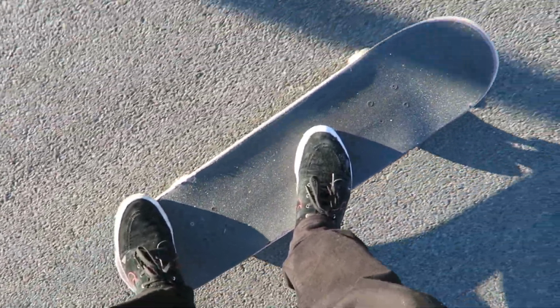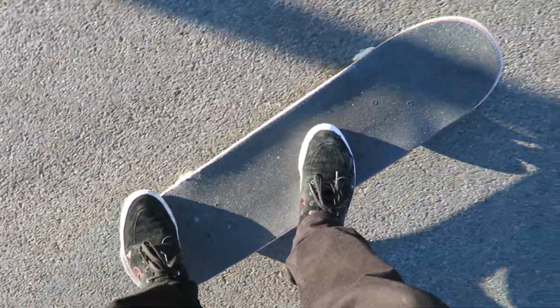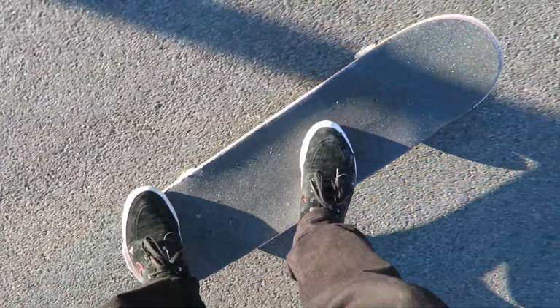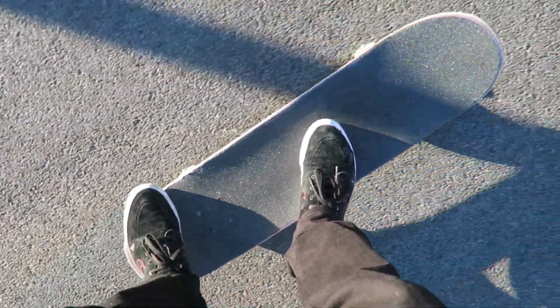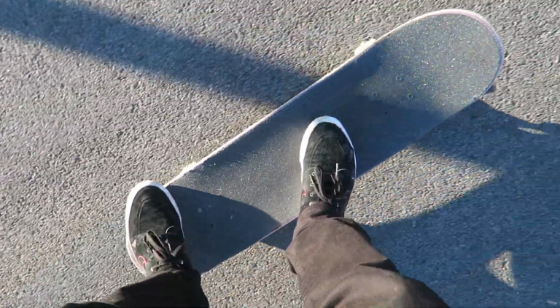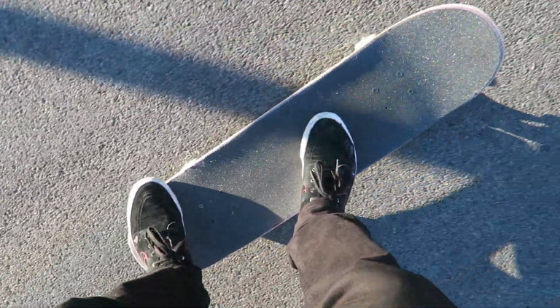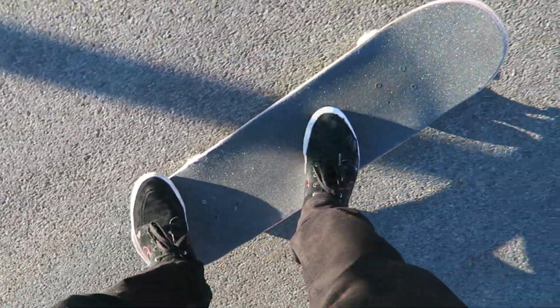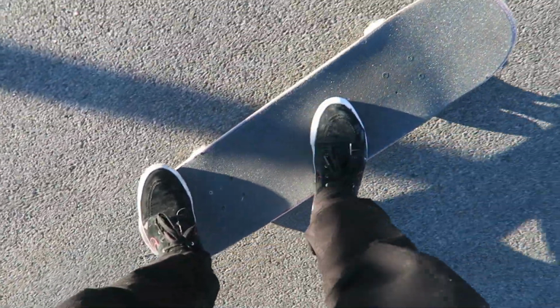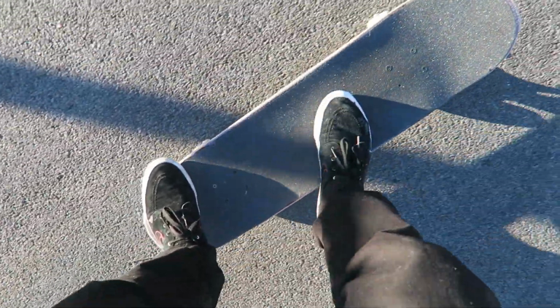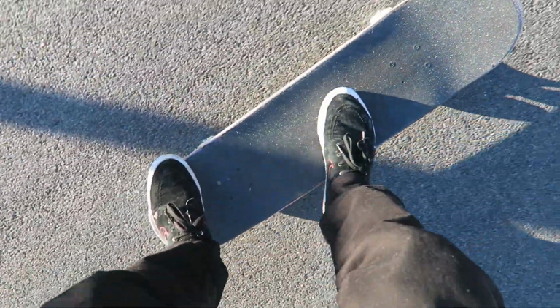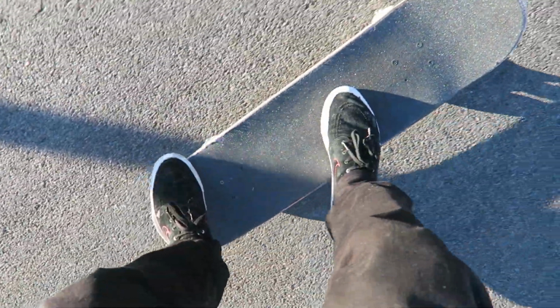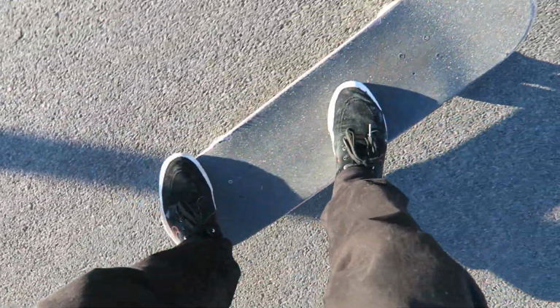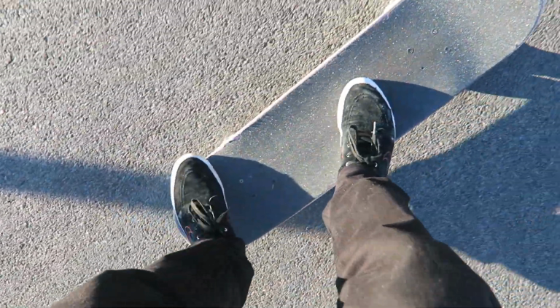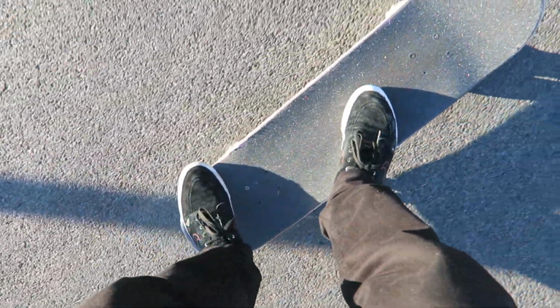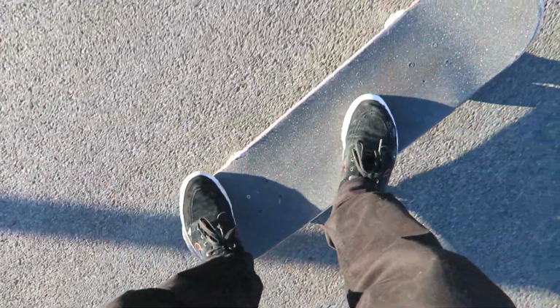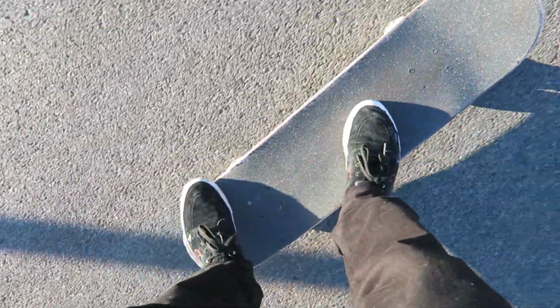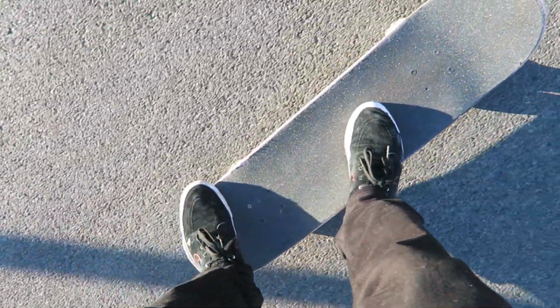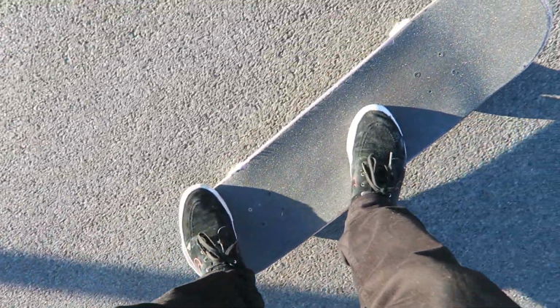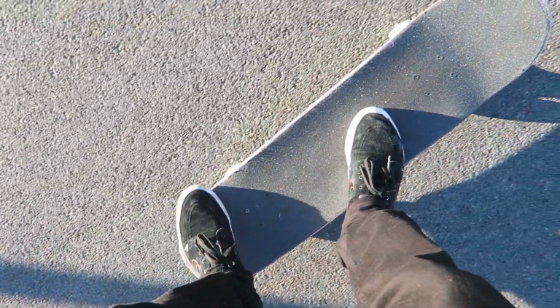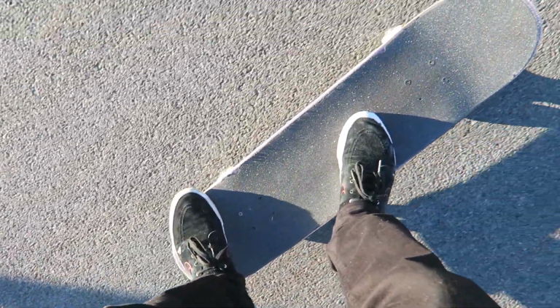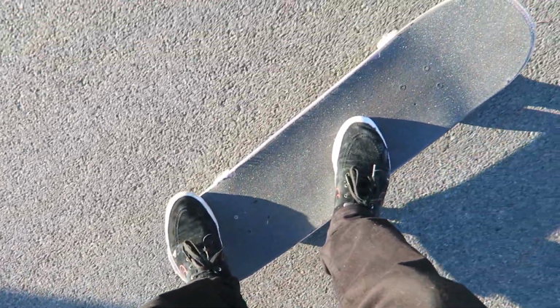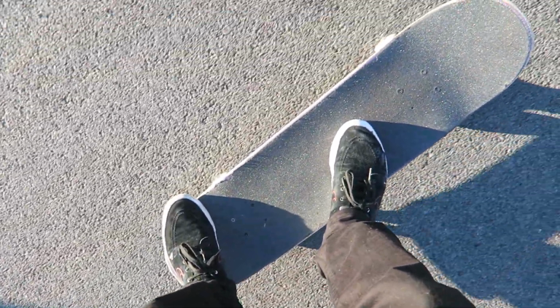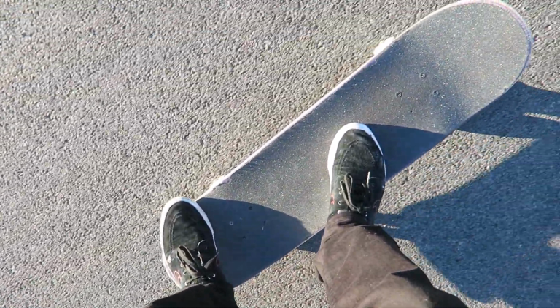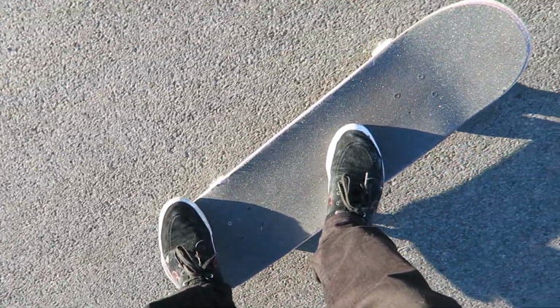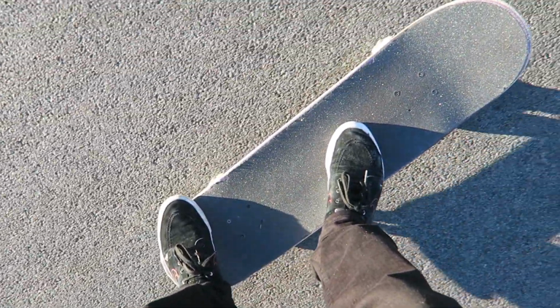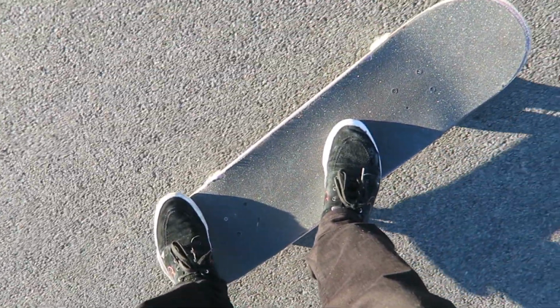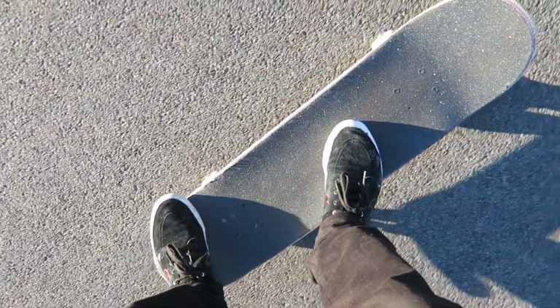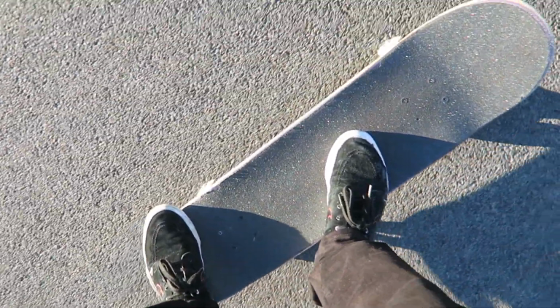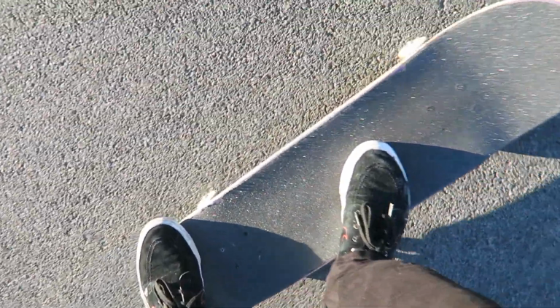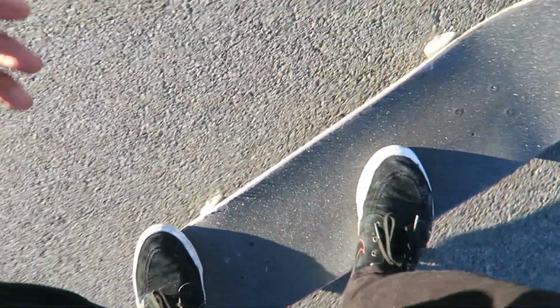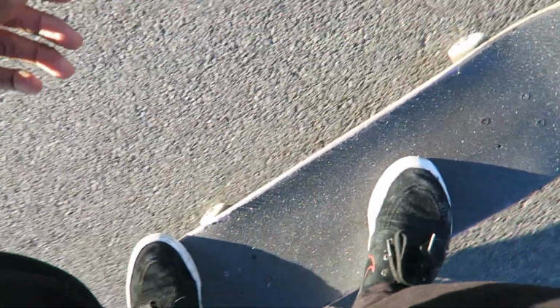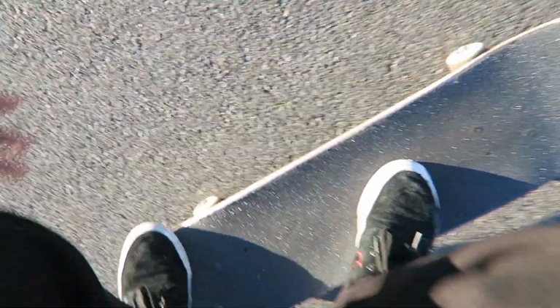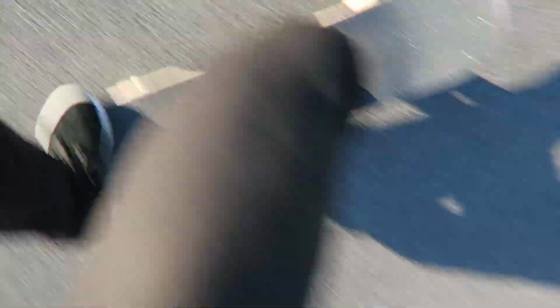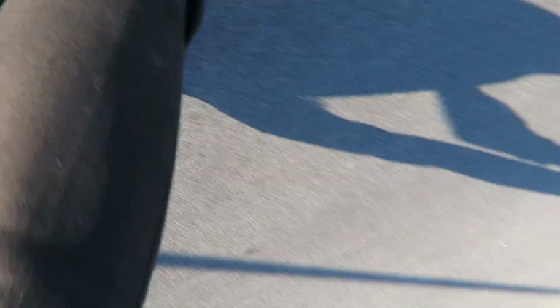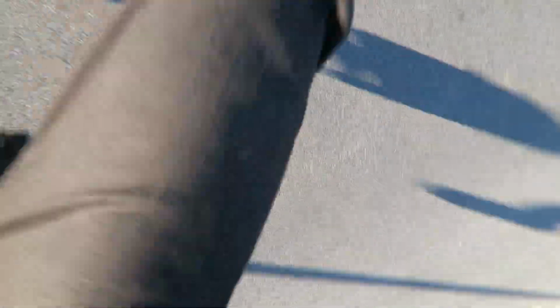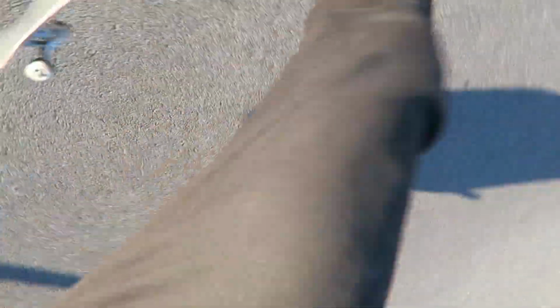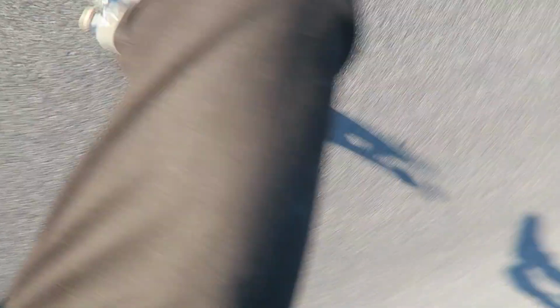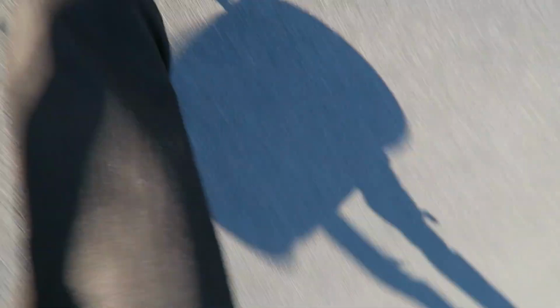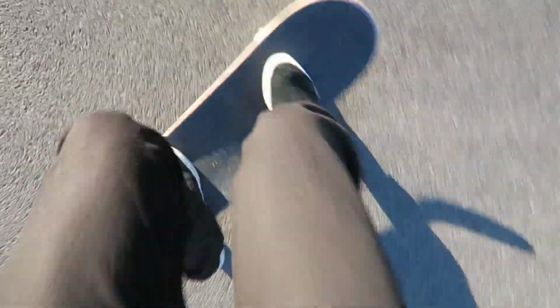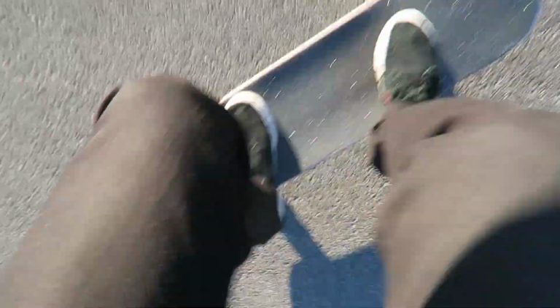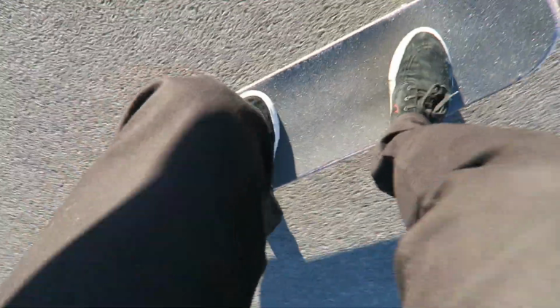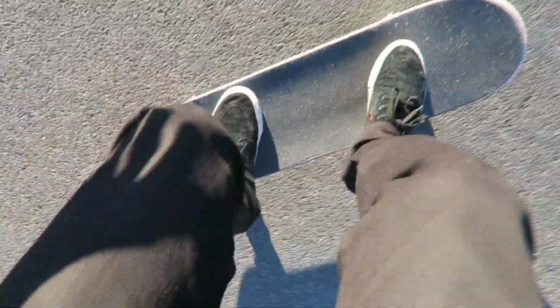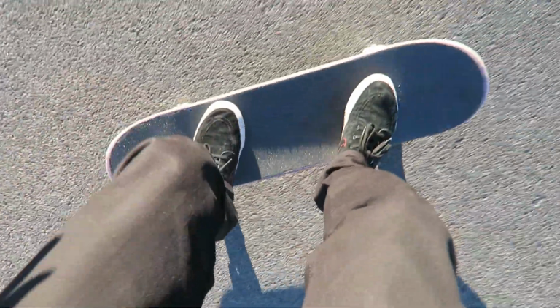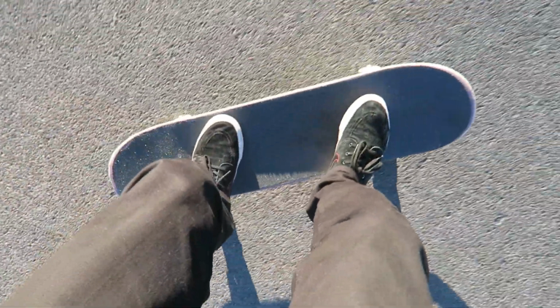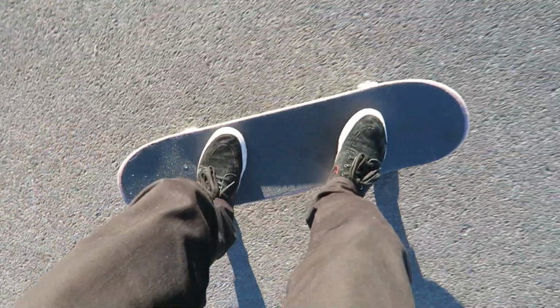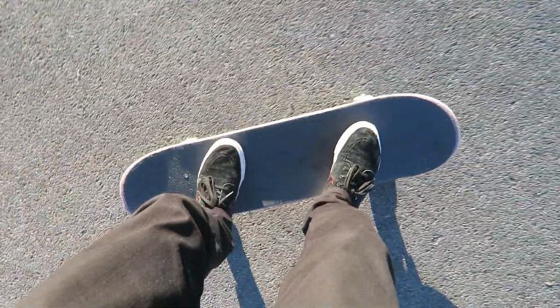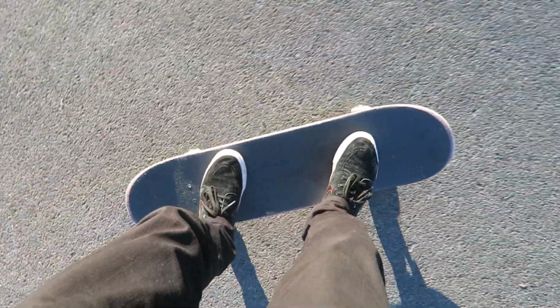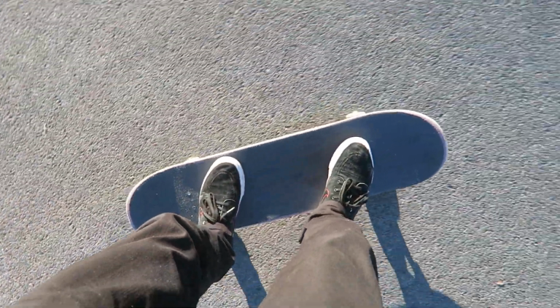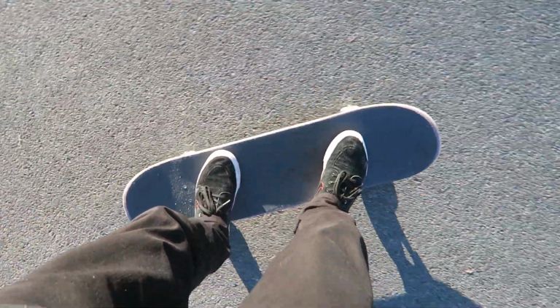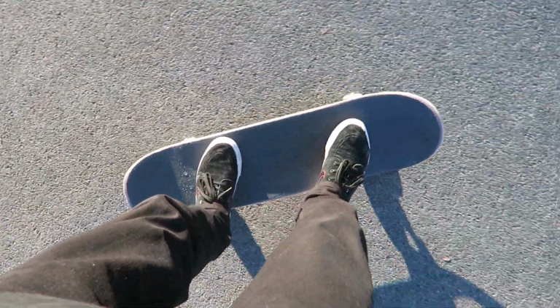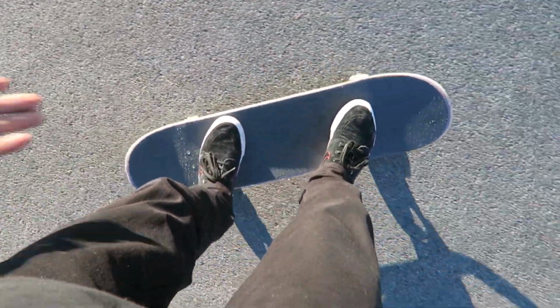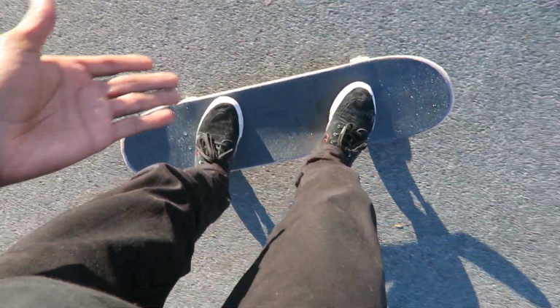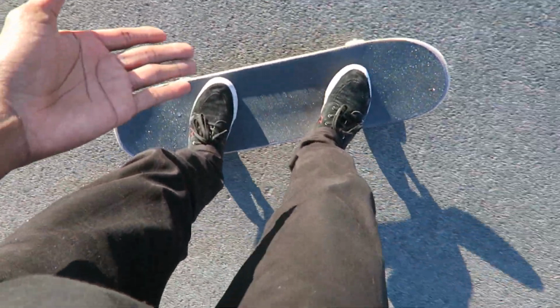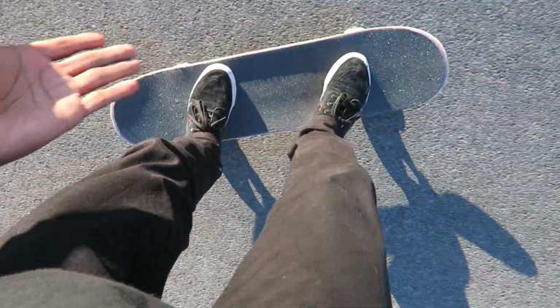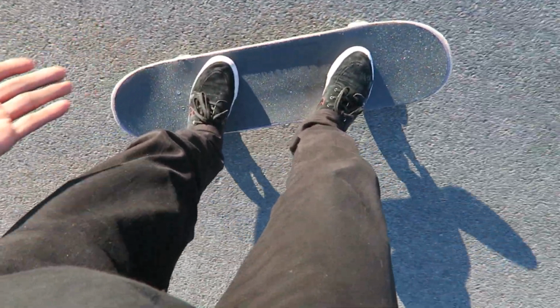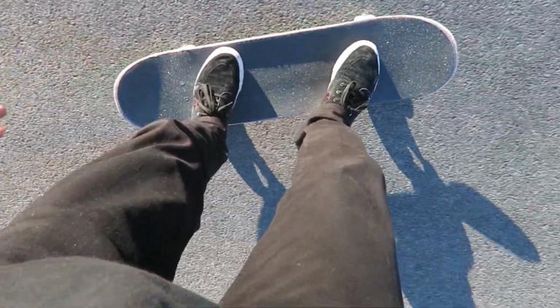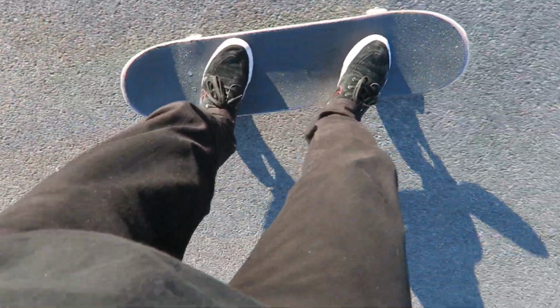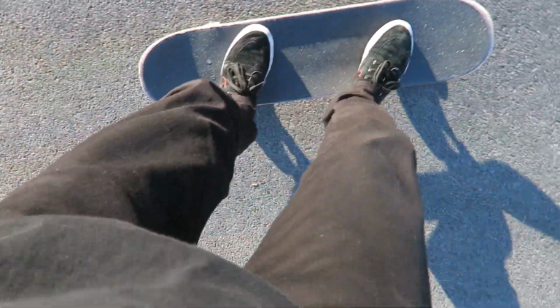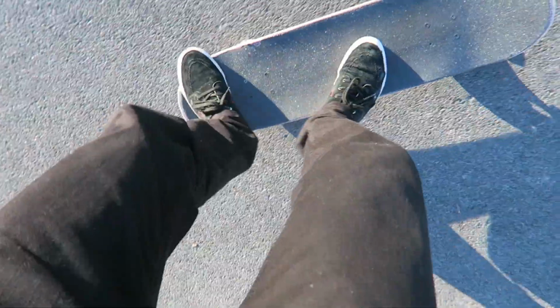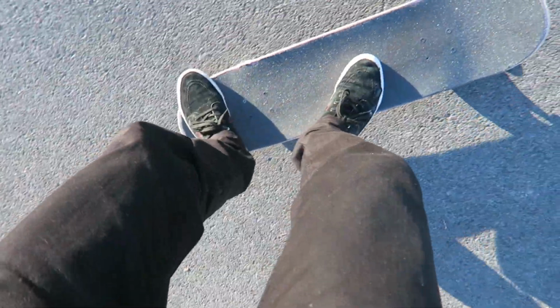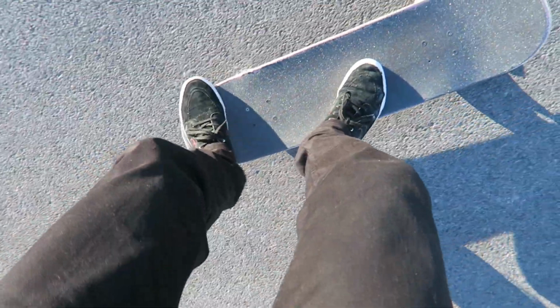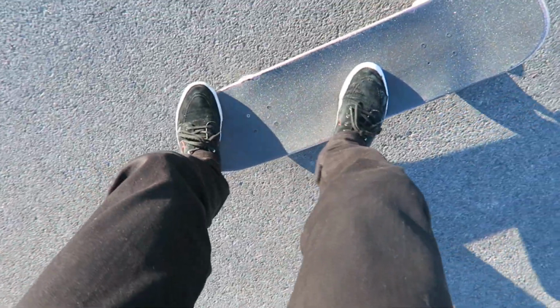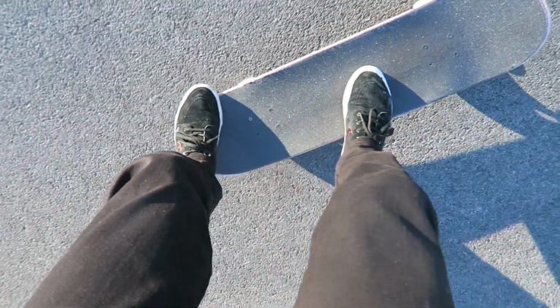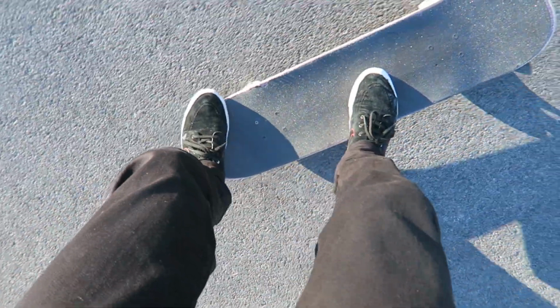I'm gonna try a tray flip right now with my camera in my hand. Oh, I did it — see, exactly like that! That's my foot placement right there.